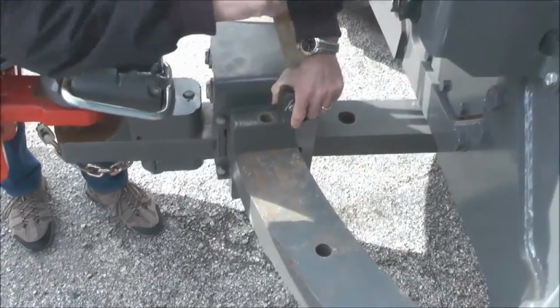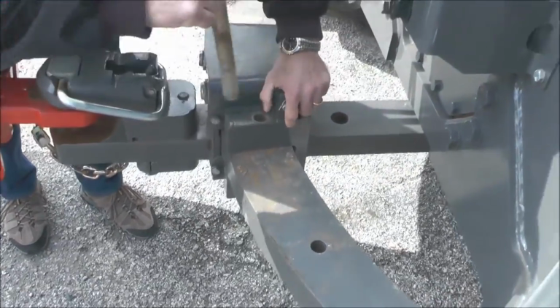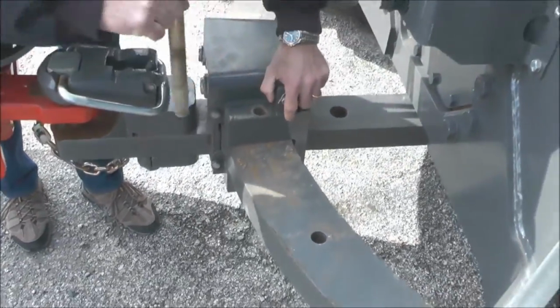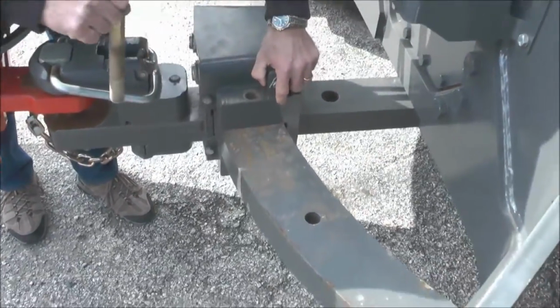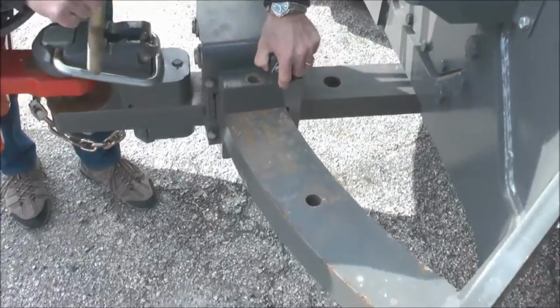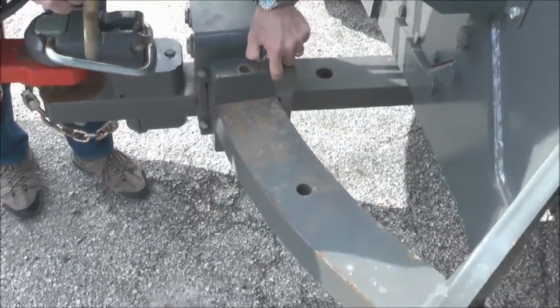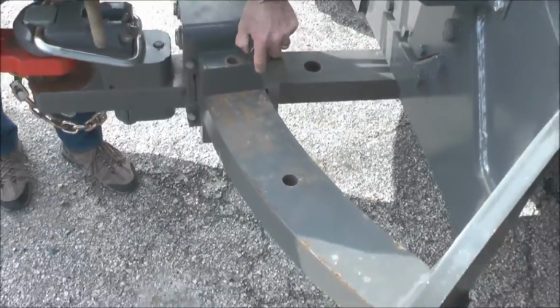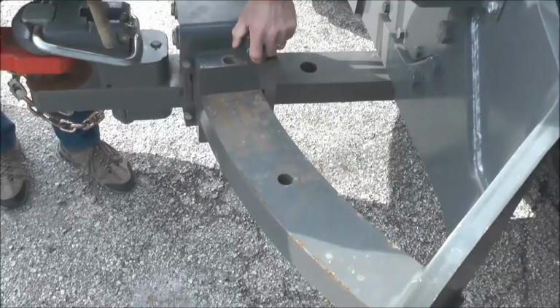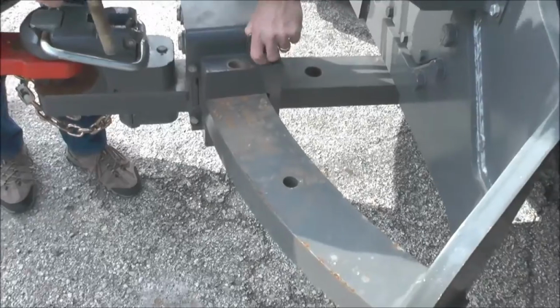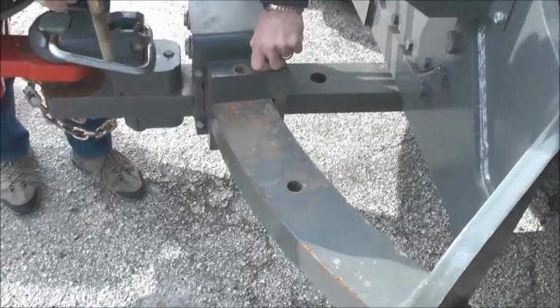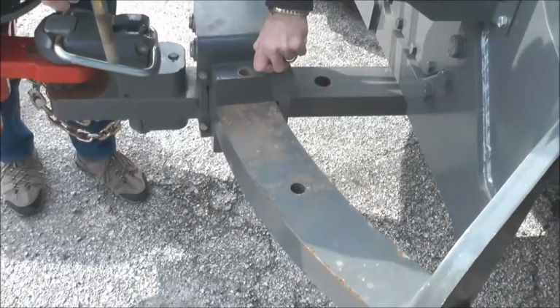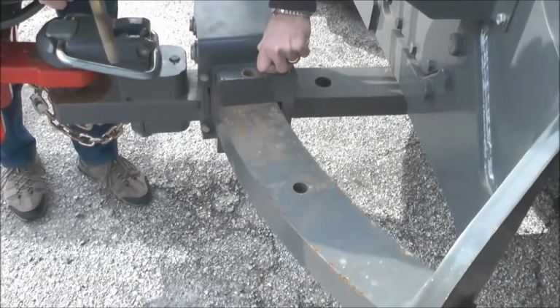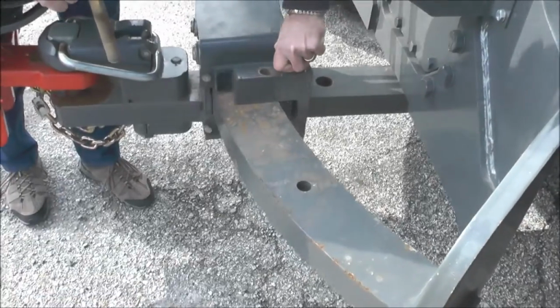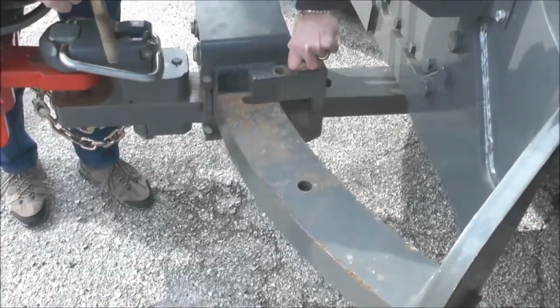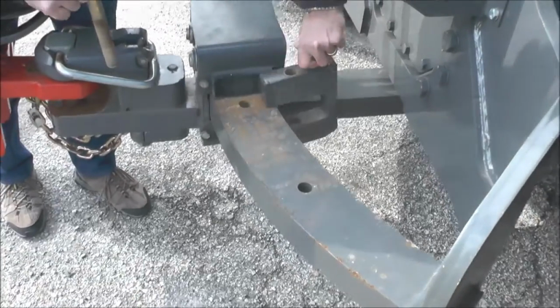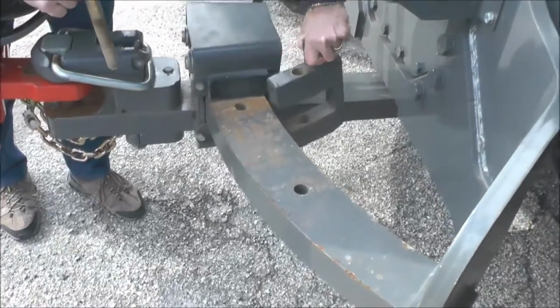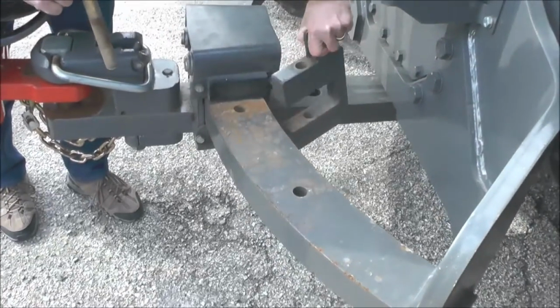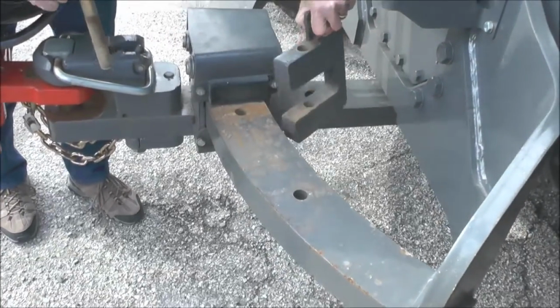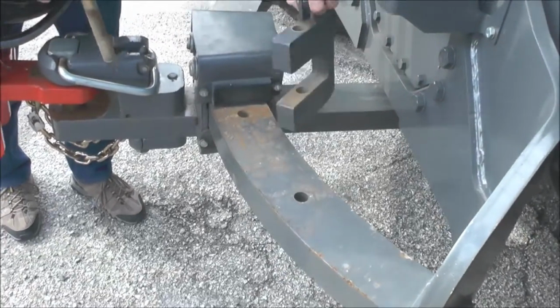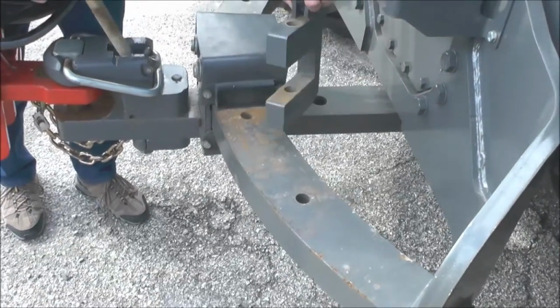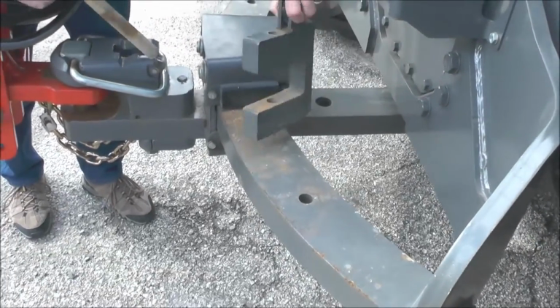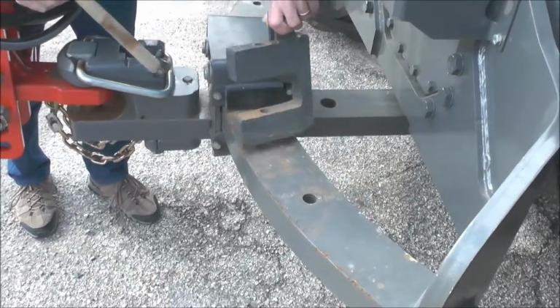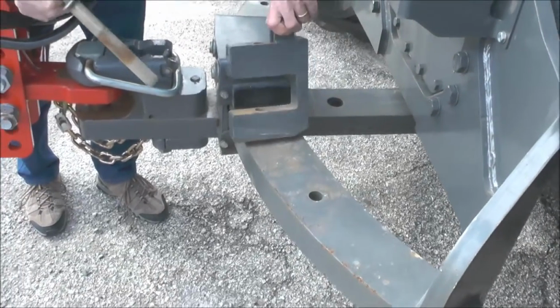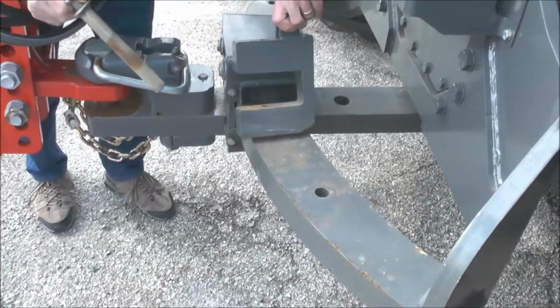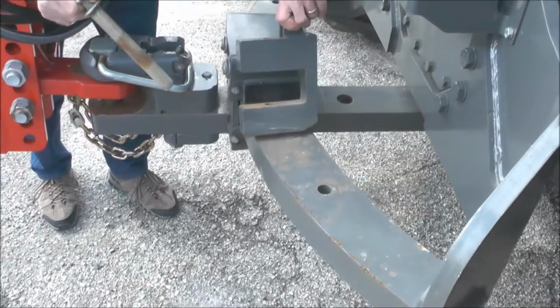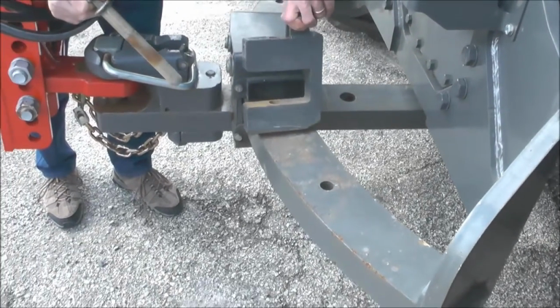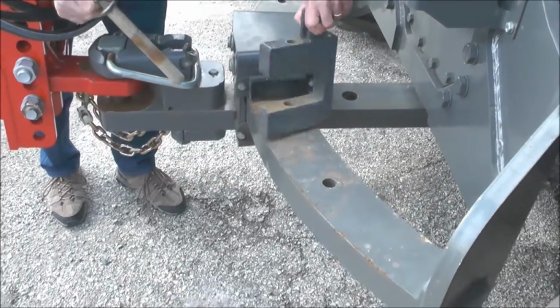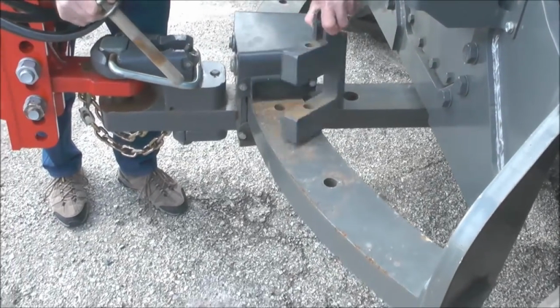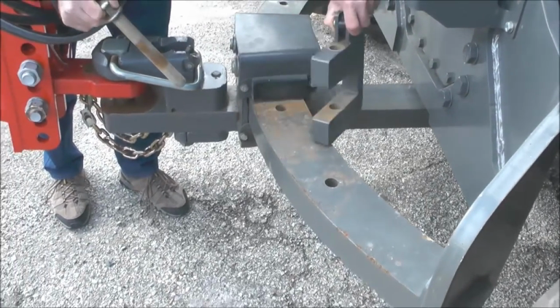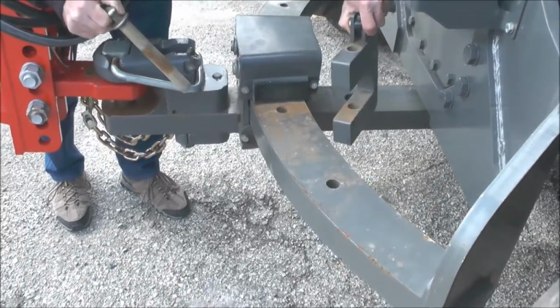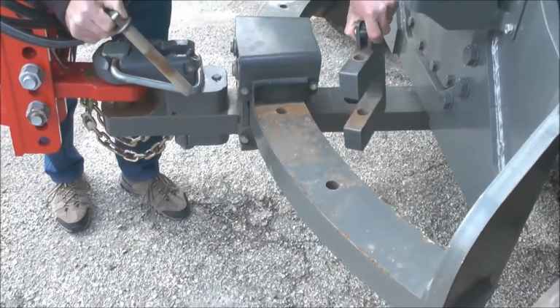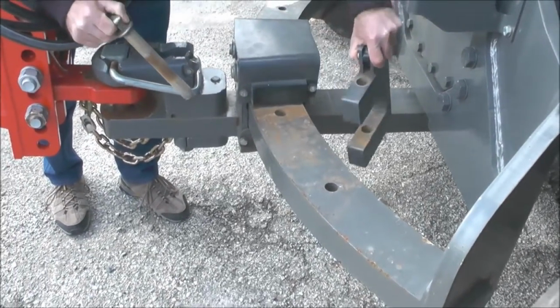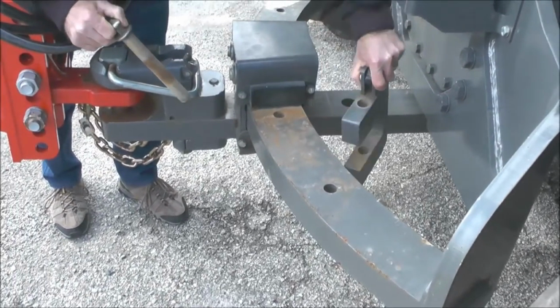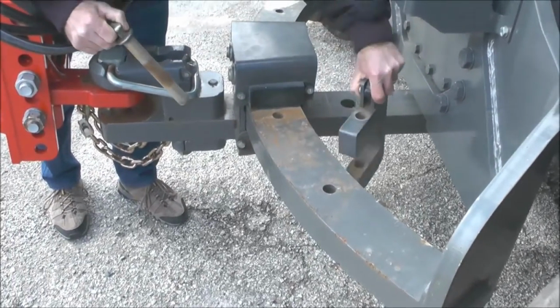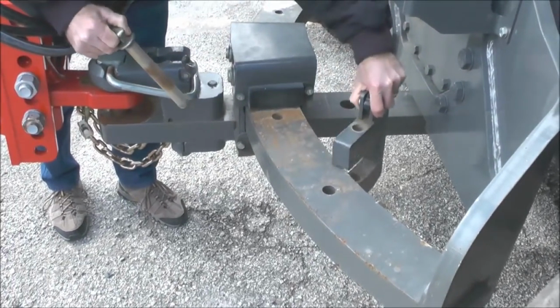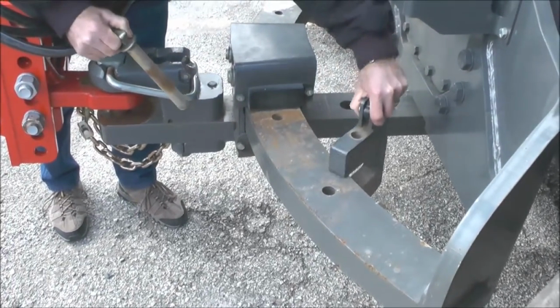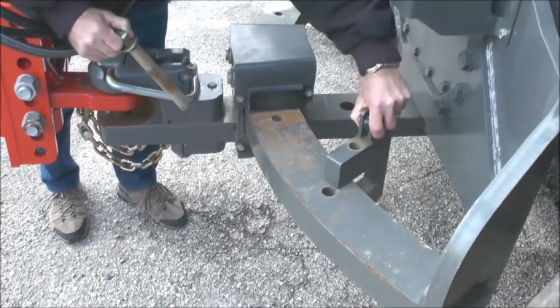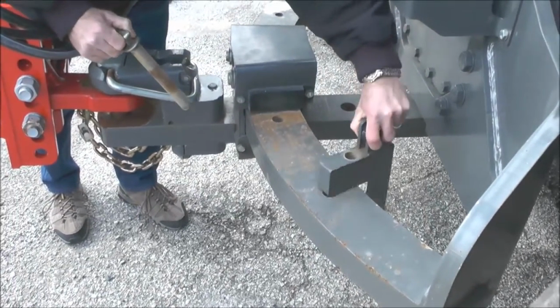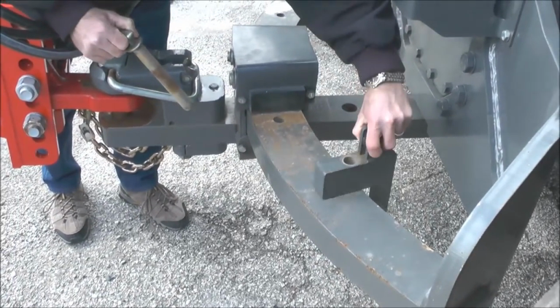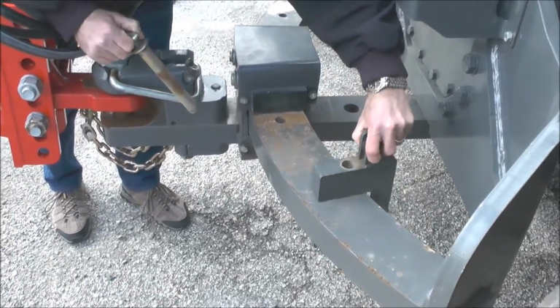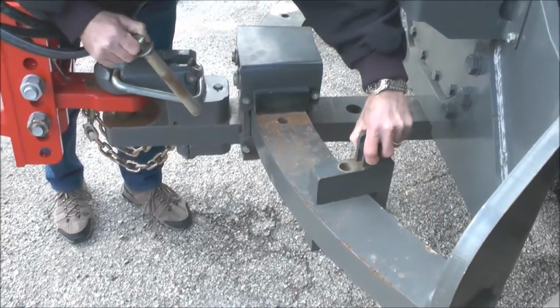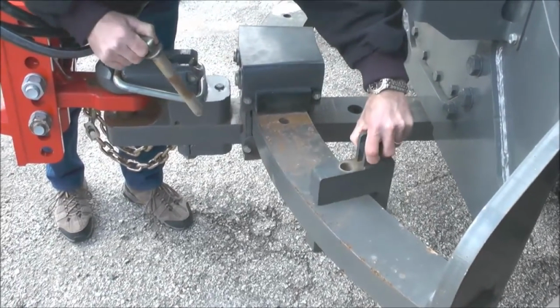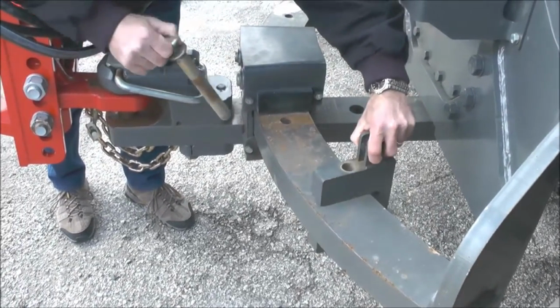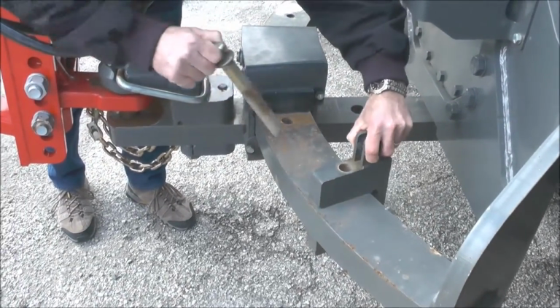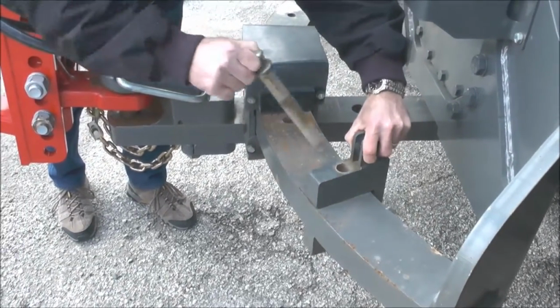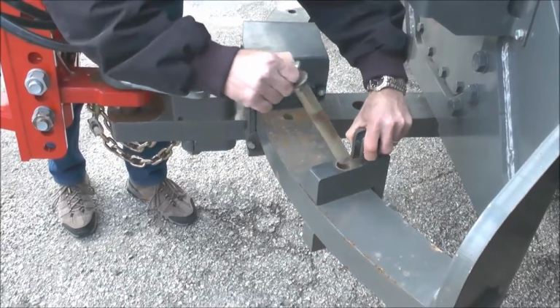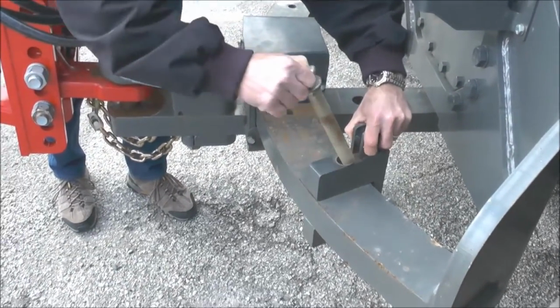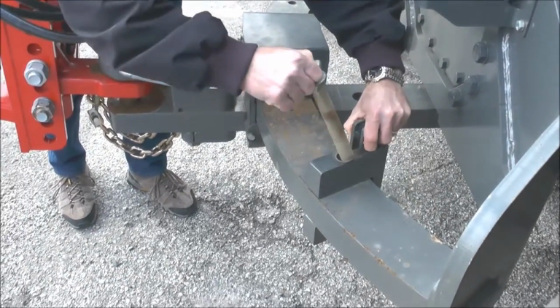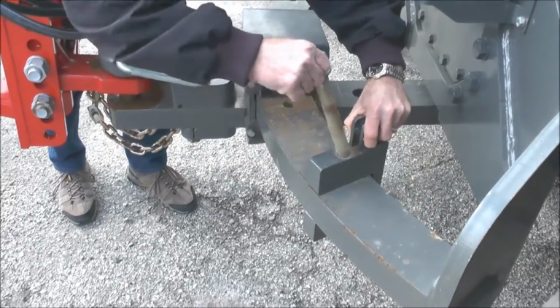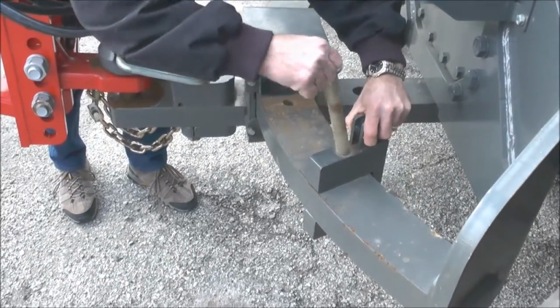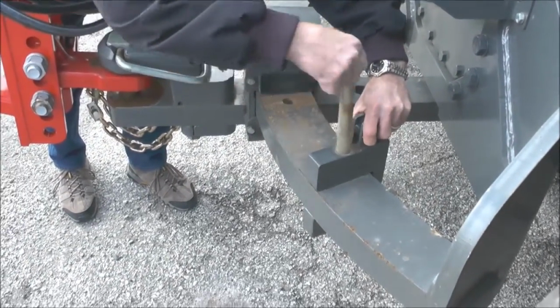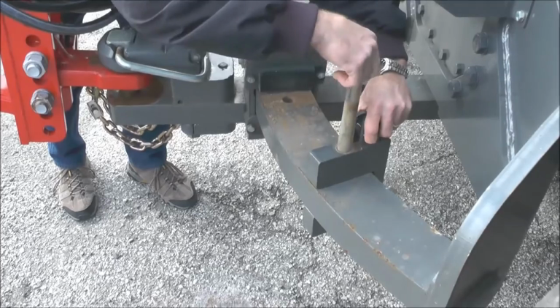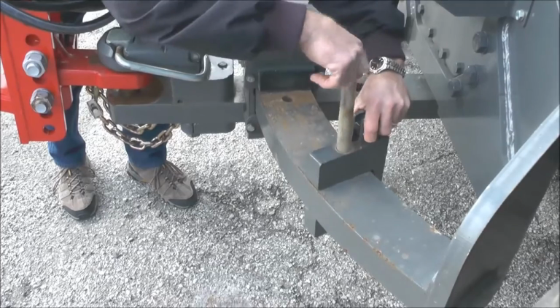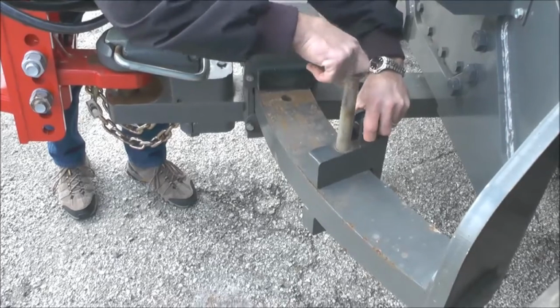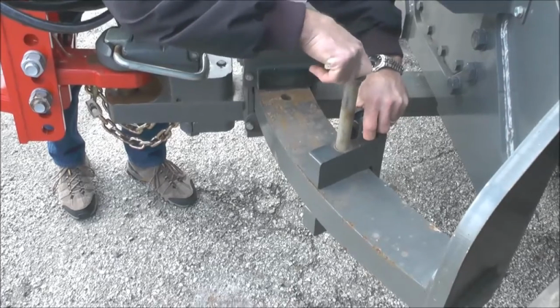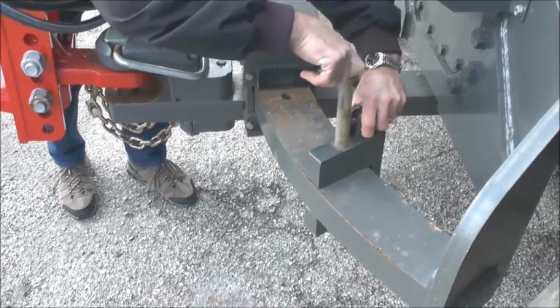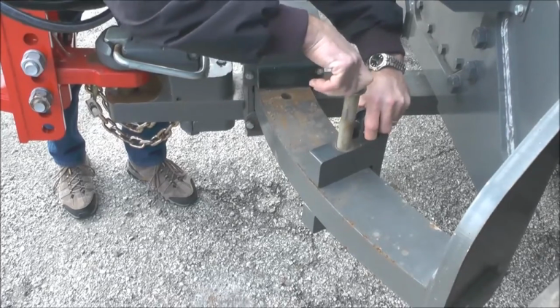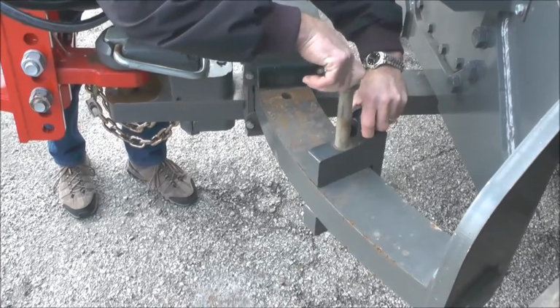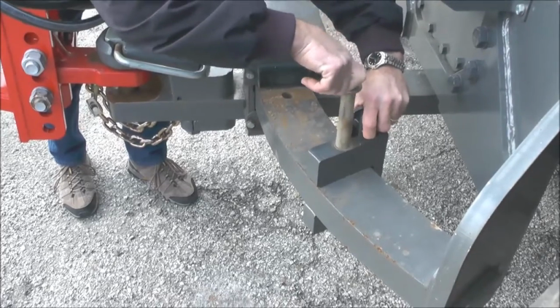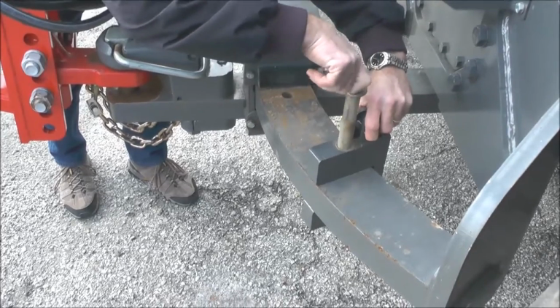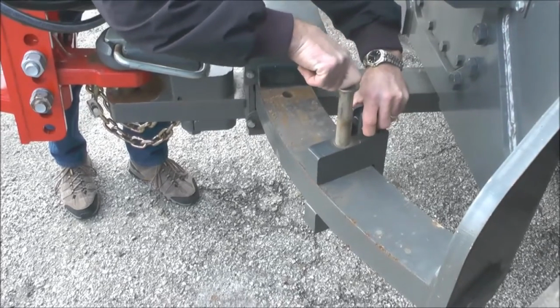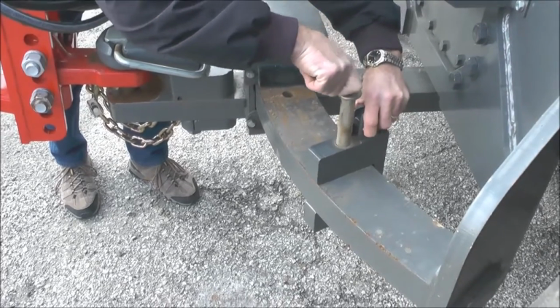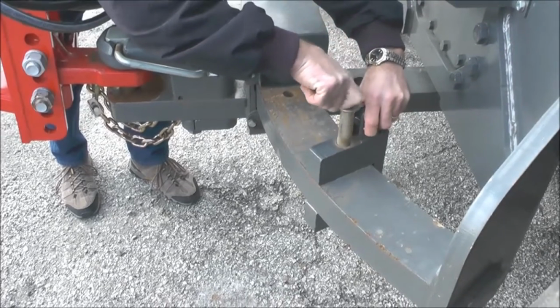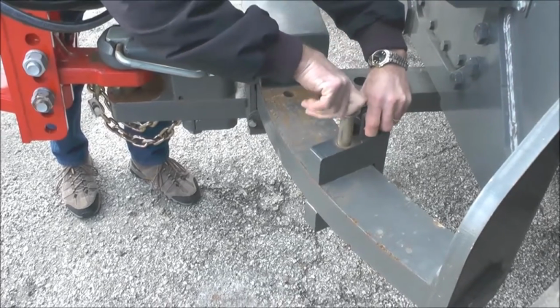For fields where smaller turns are needed, and for better hitch control with the implement raised, you can pin the blocks in the intermediate holes.